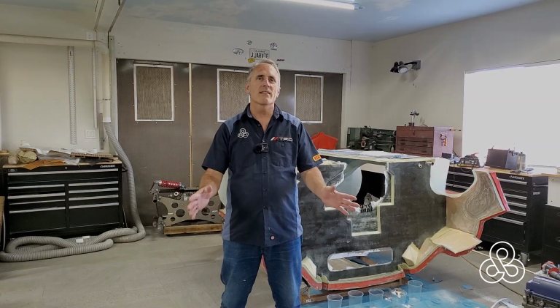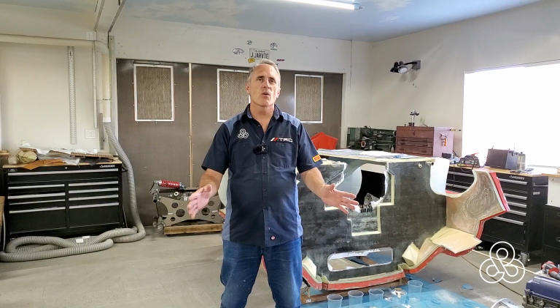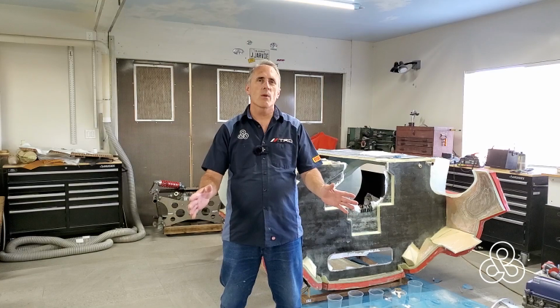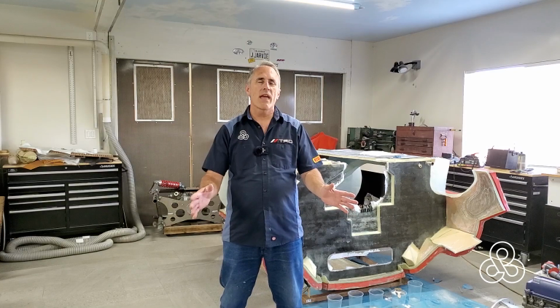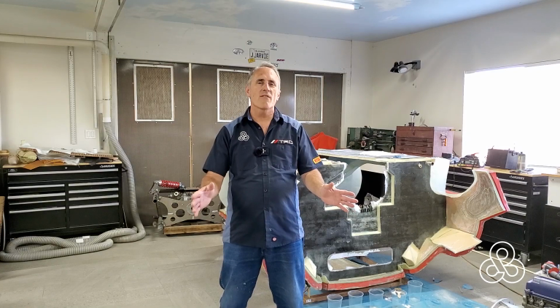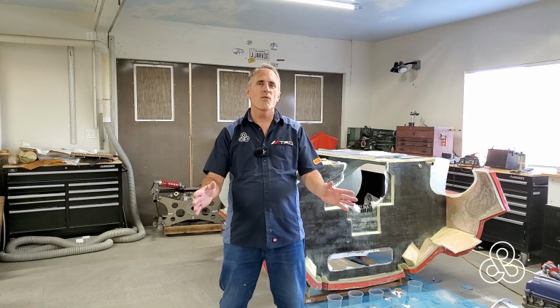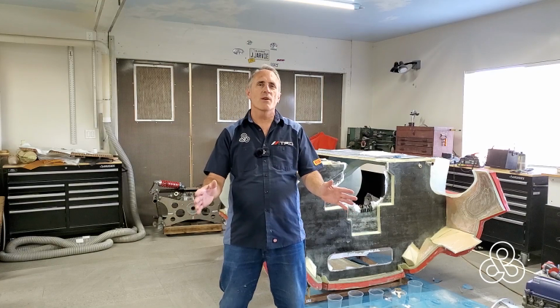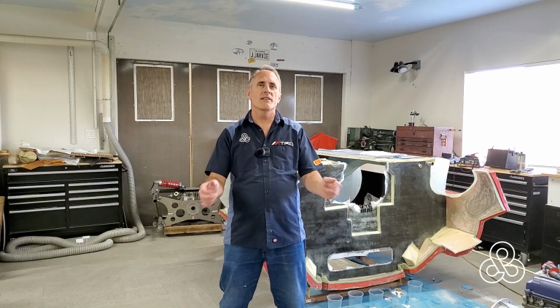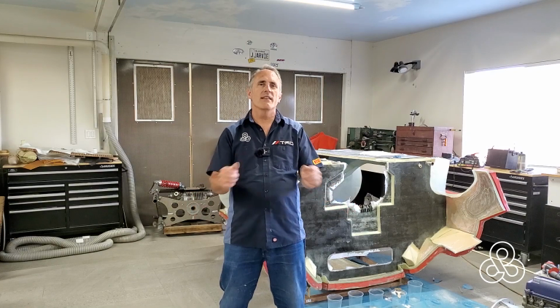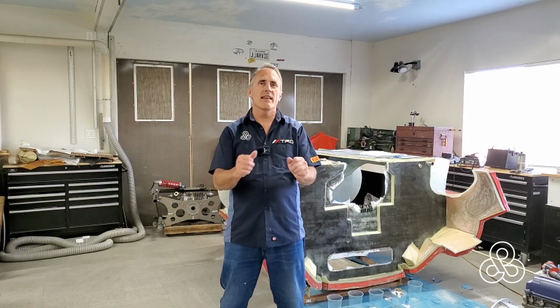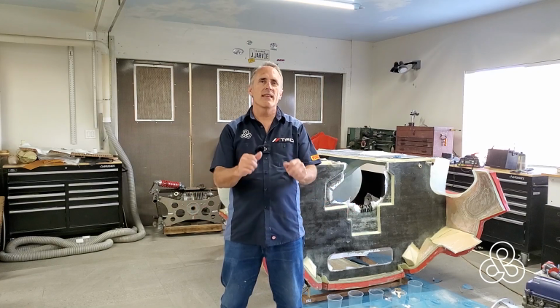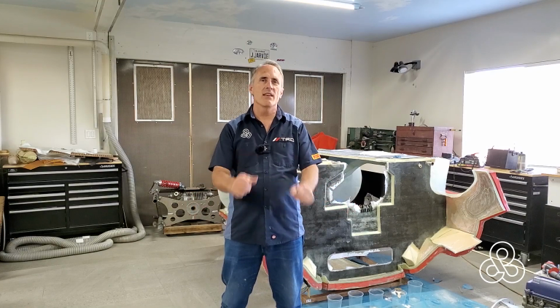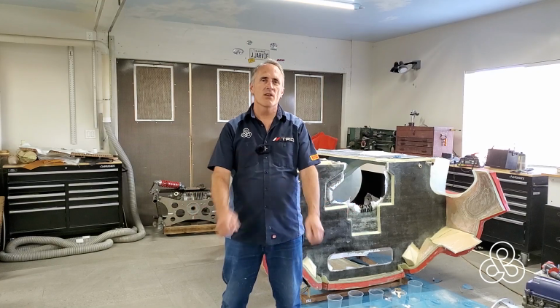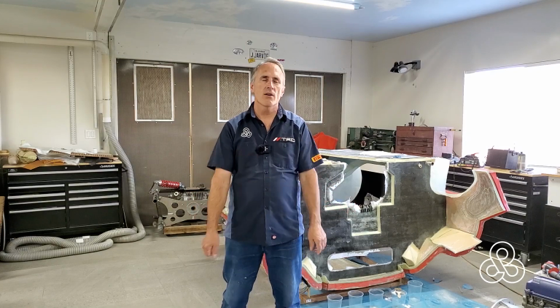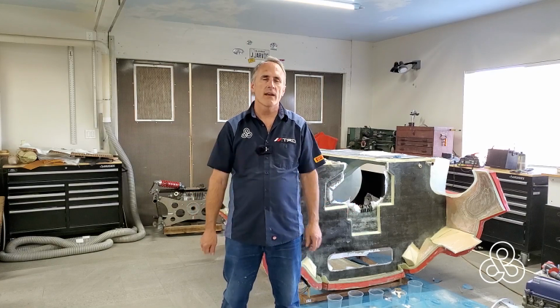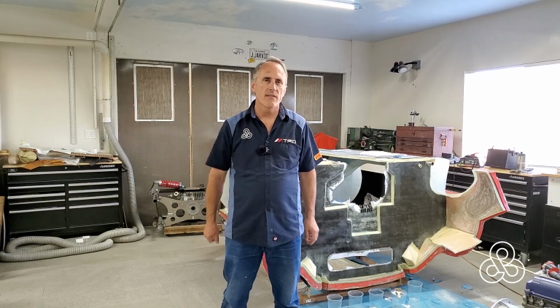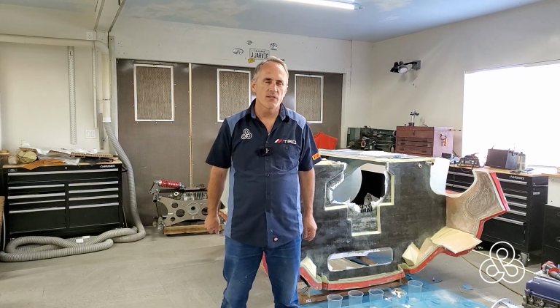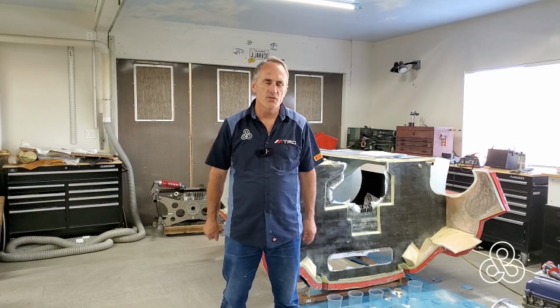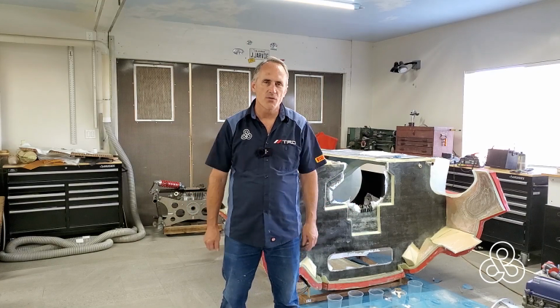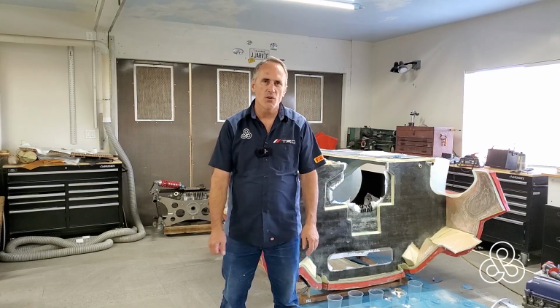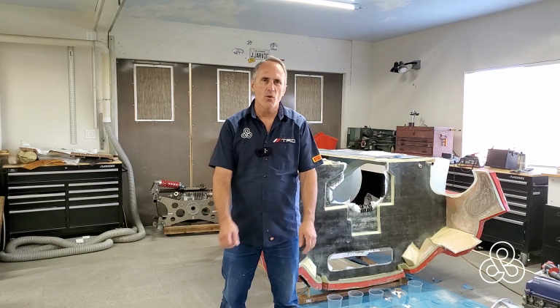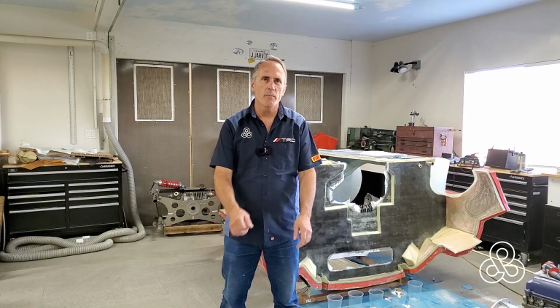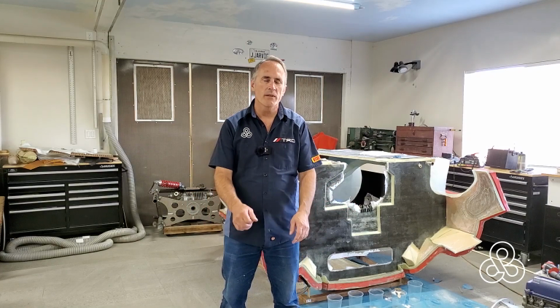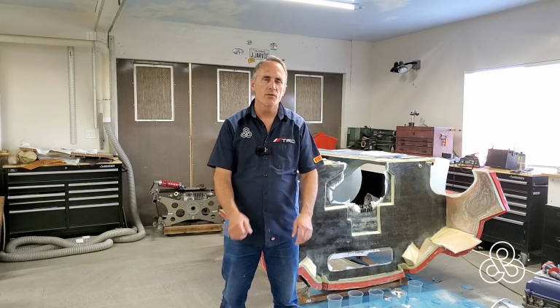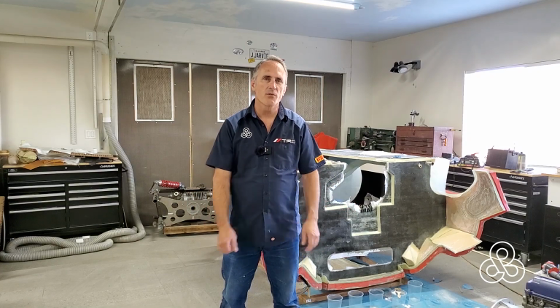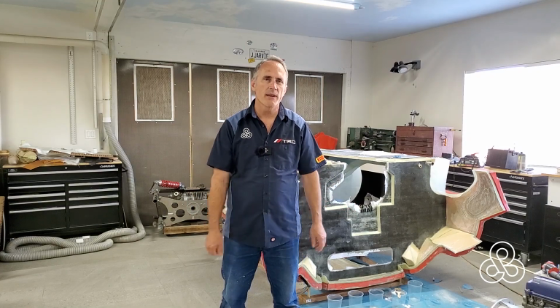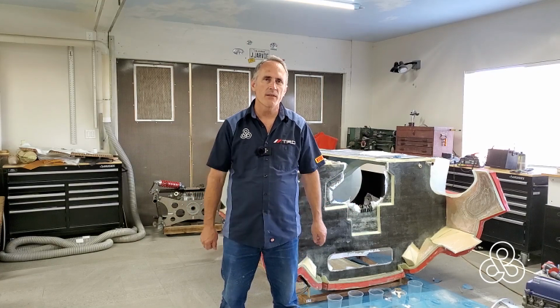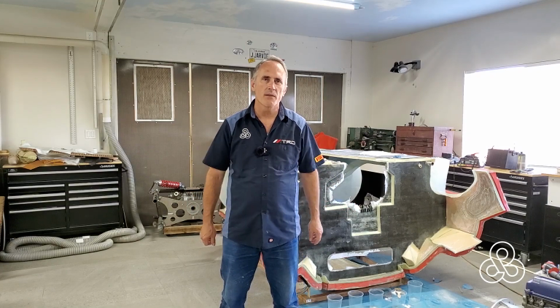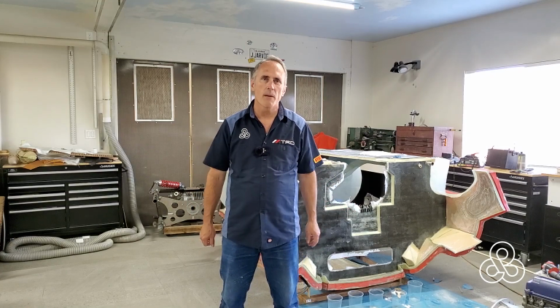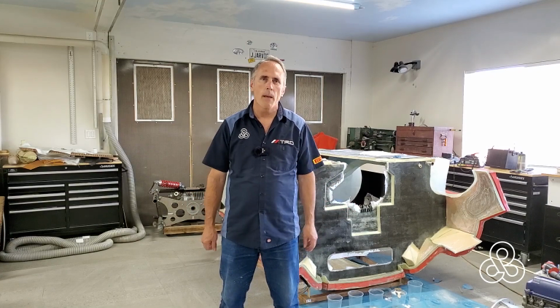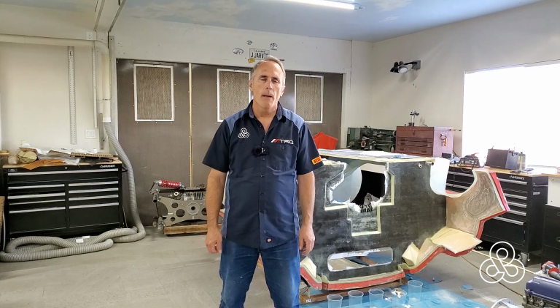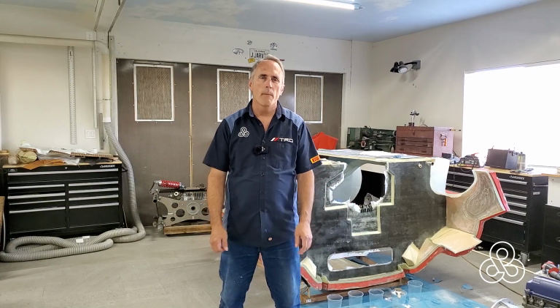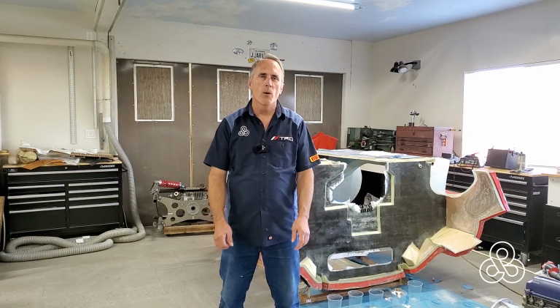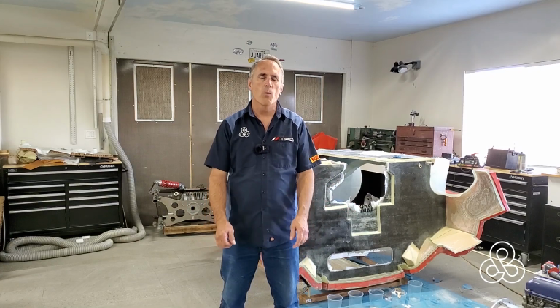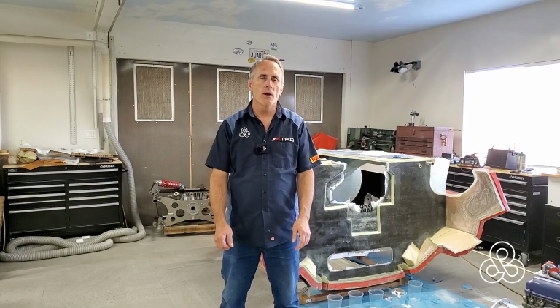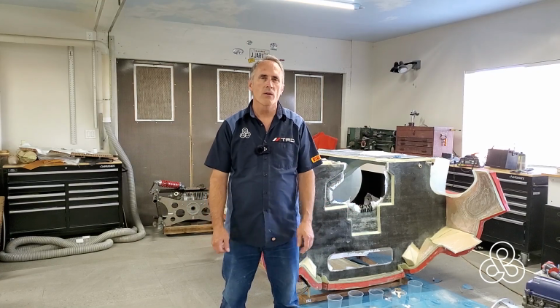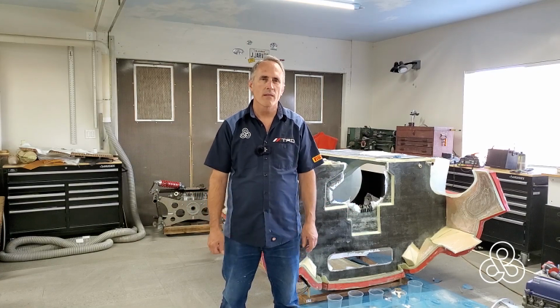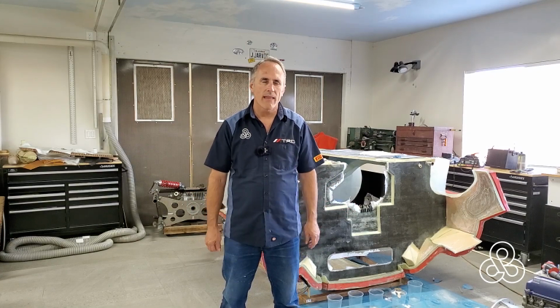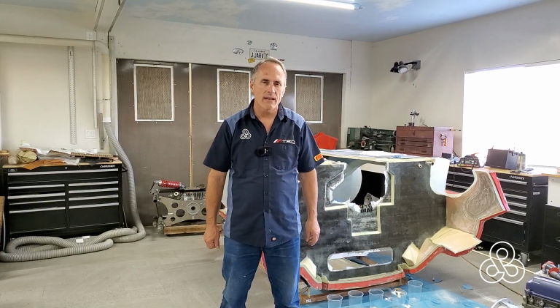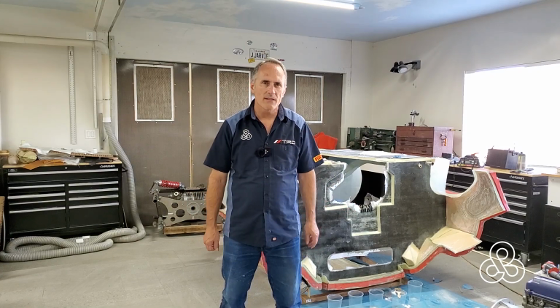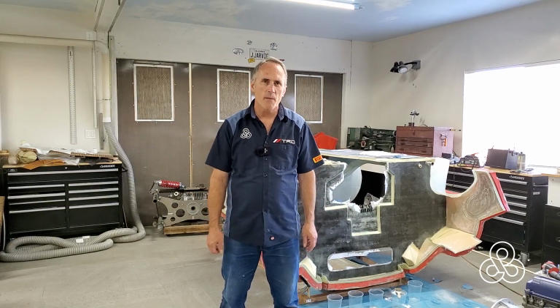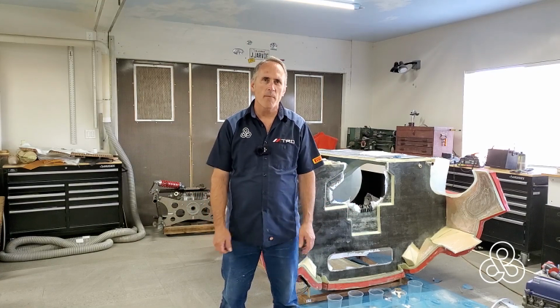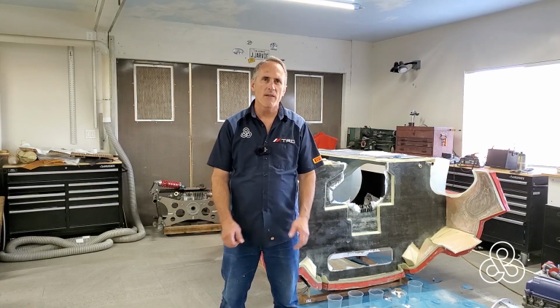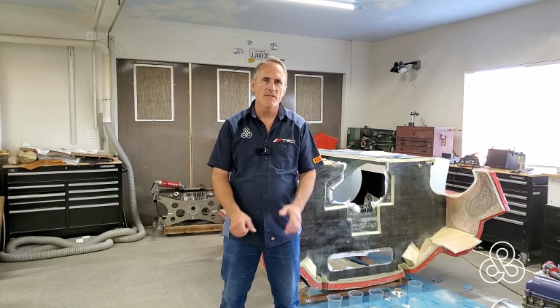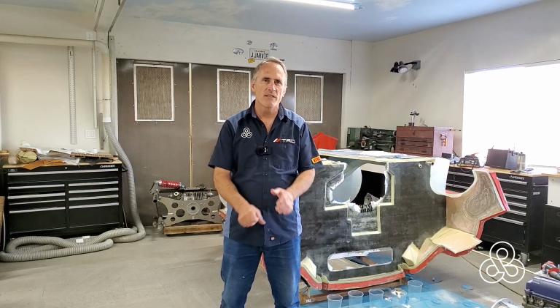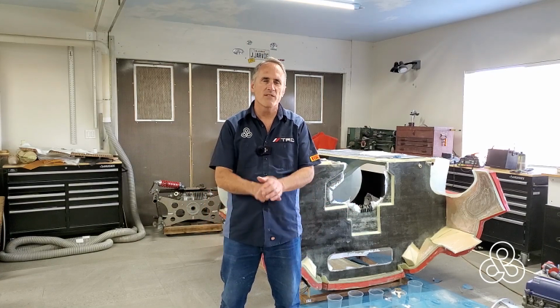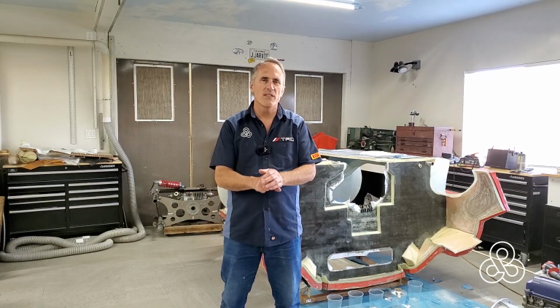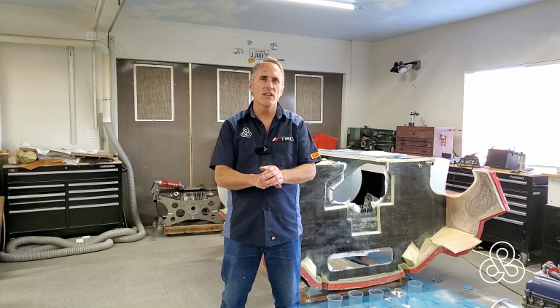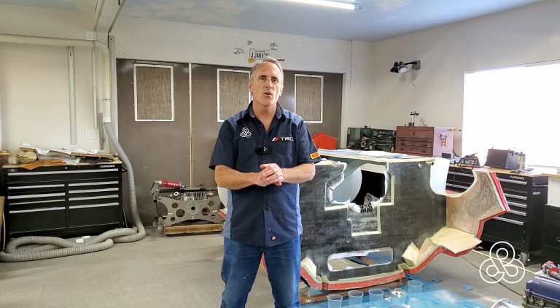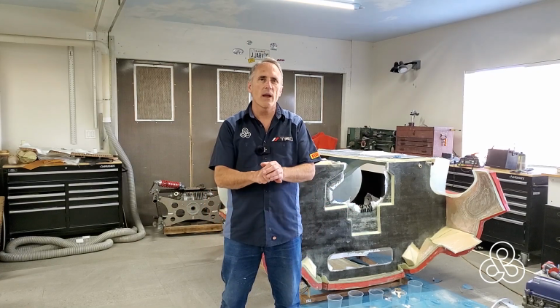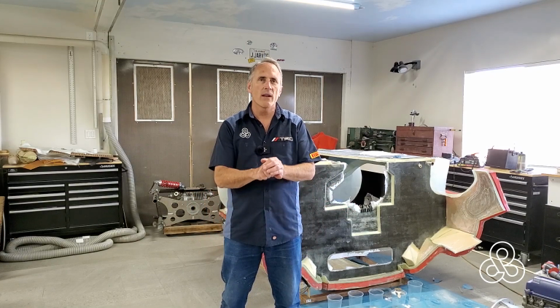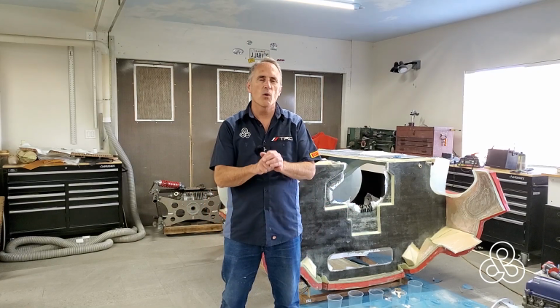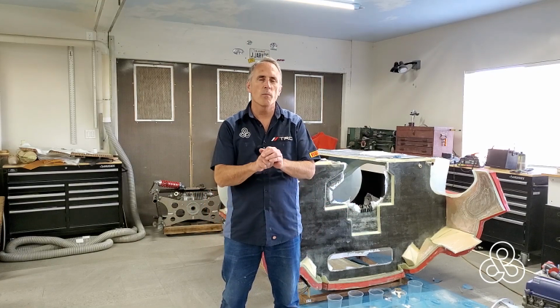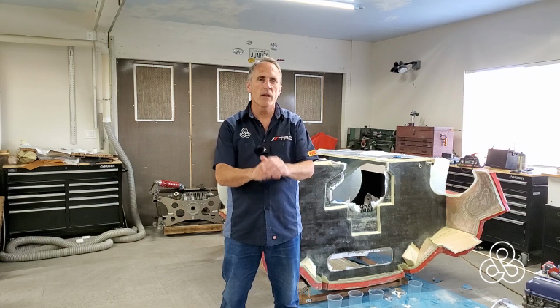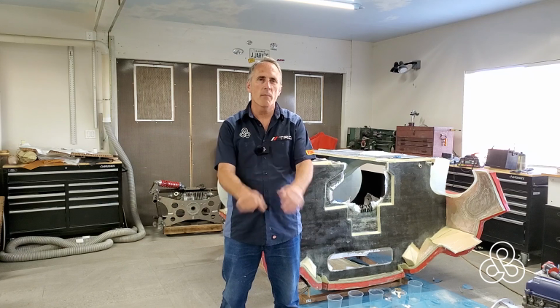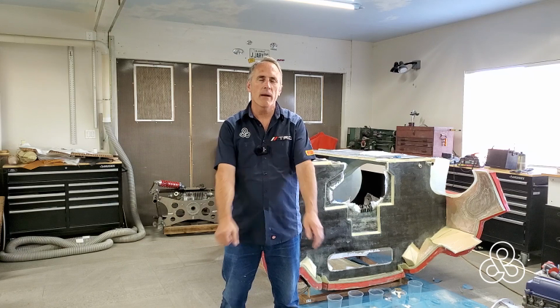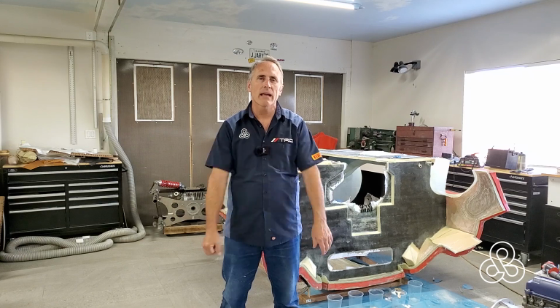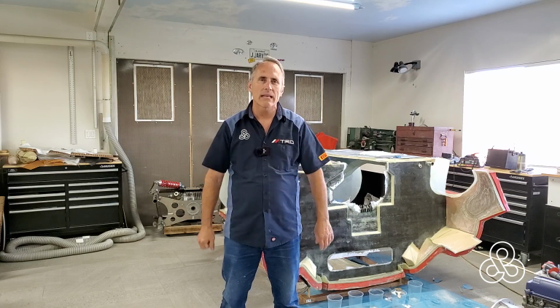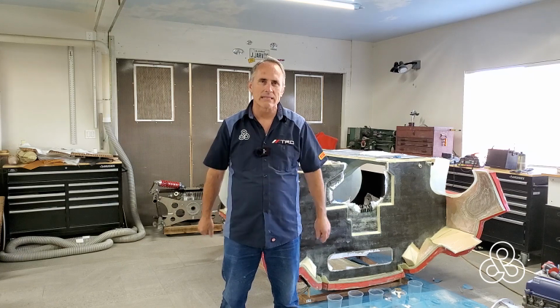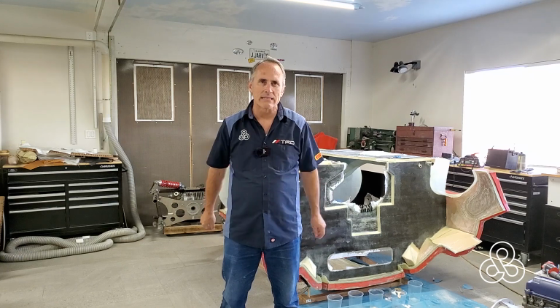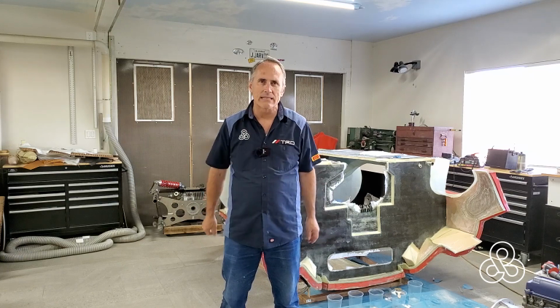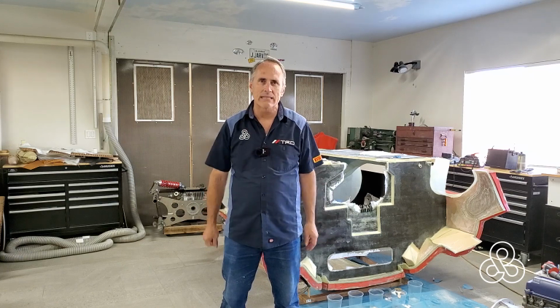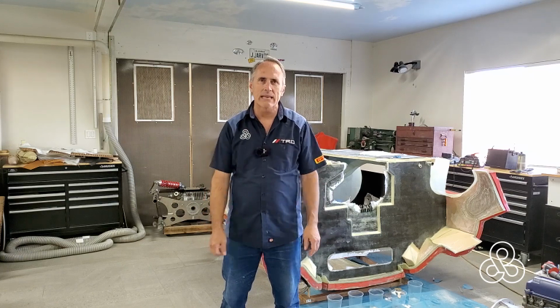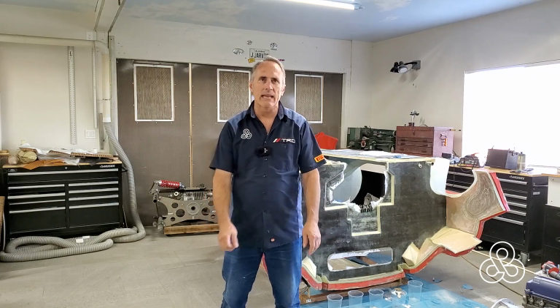That's all we have for you today here in the studio at Builder Creator. We're glad you stopped by for this video and hope you come back and see us again.